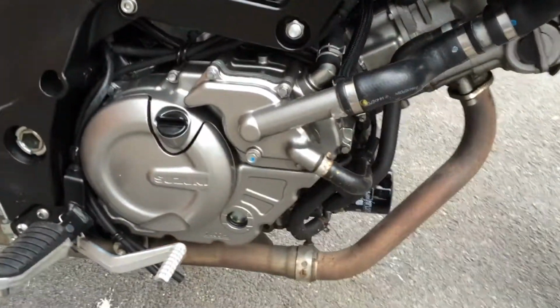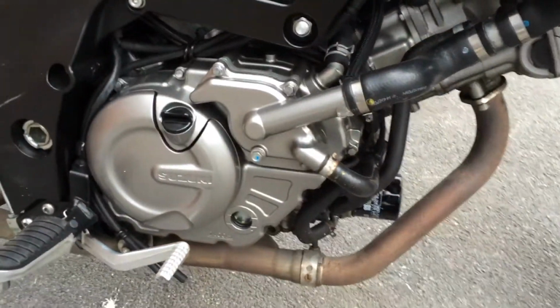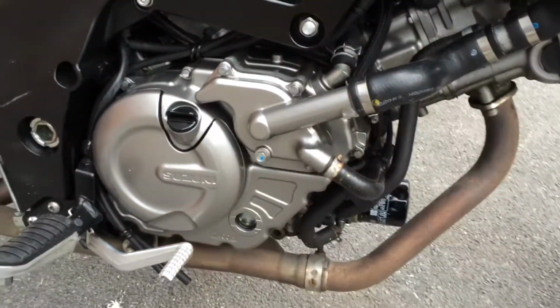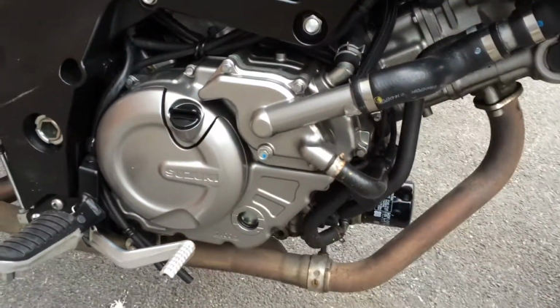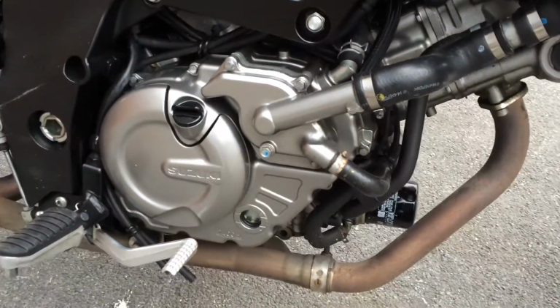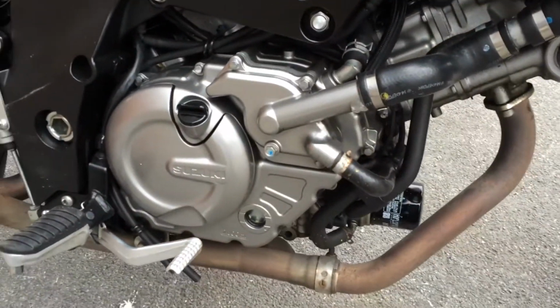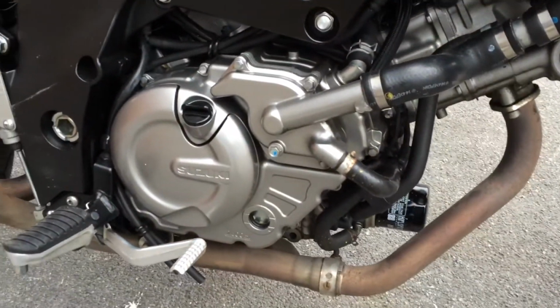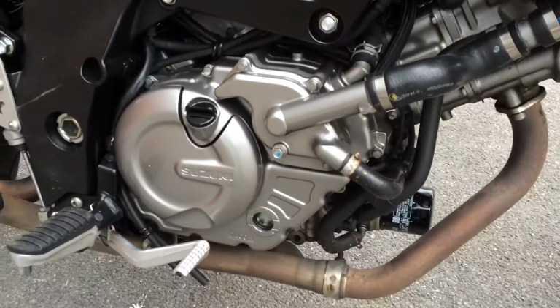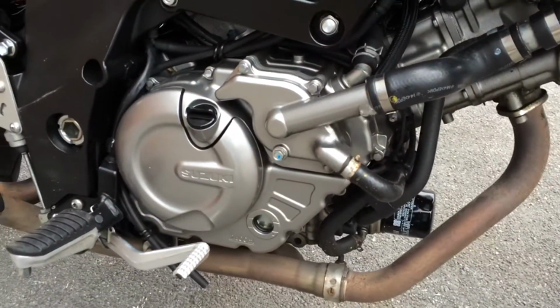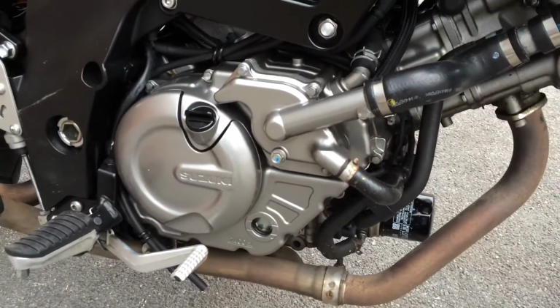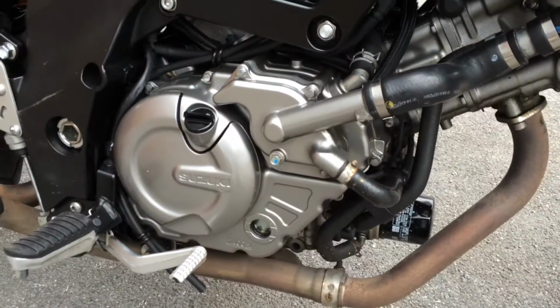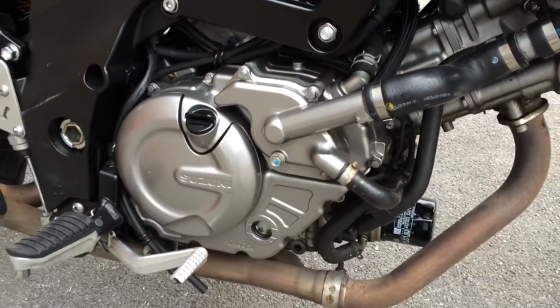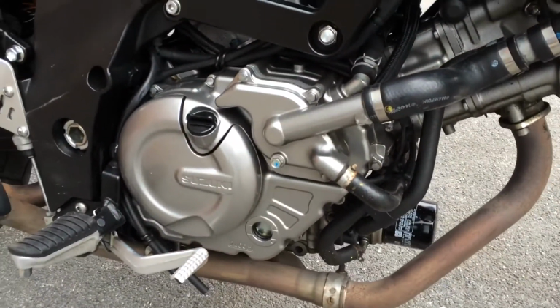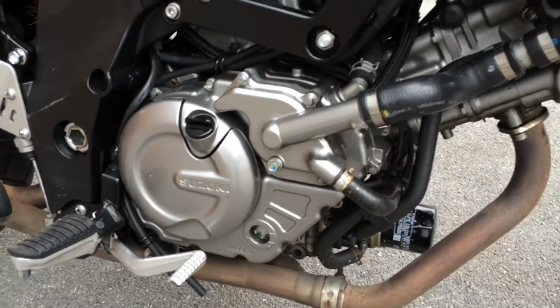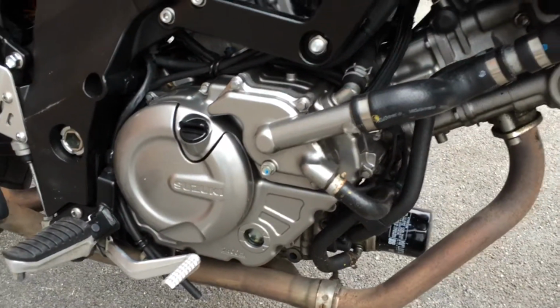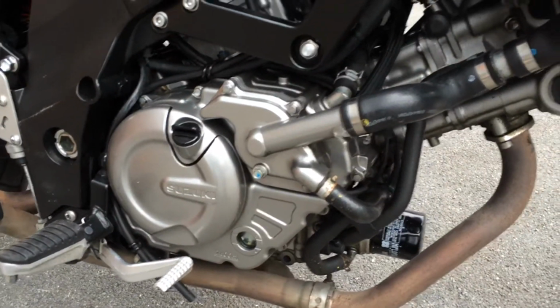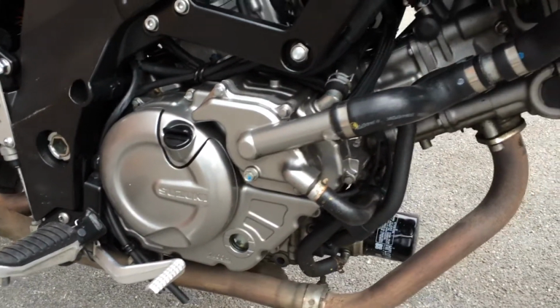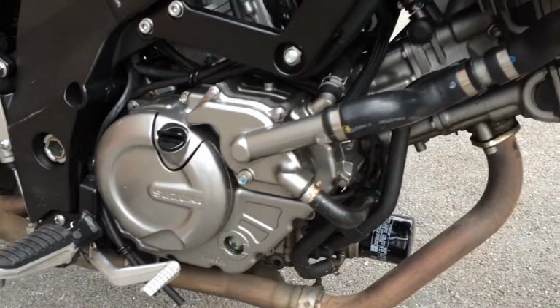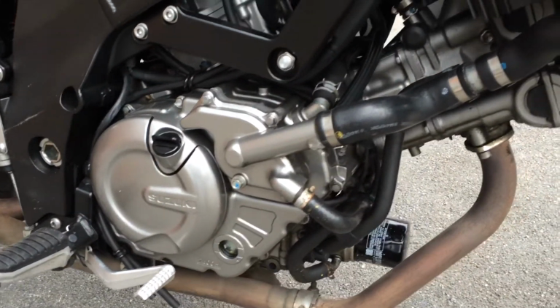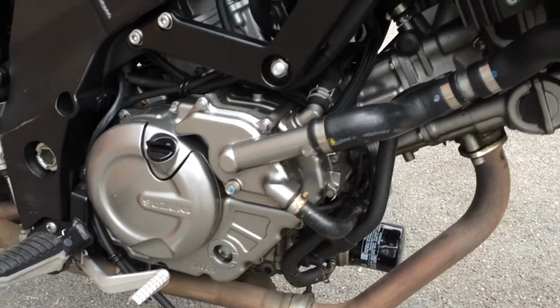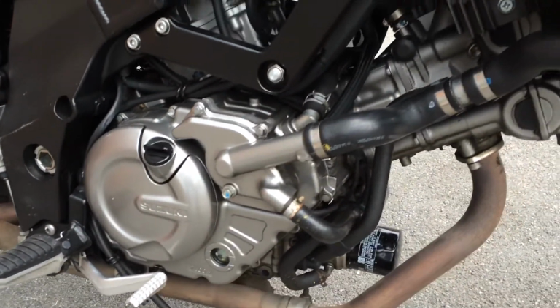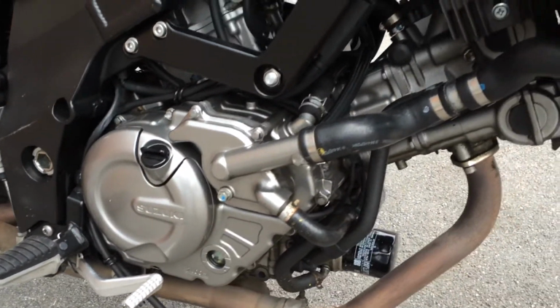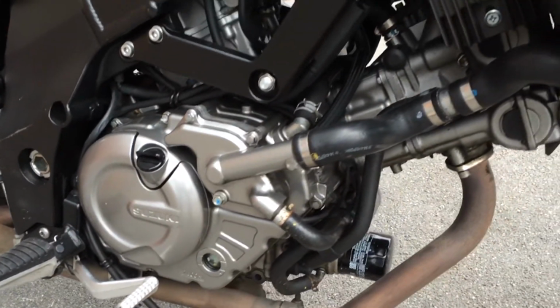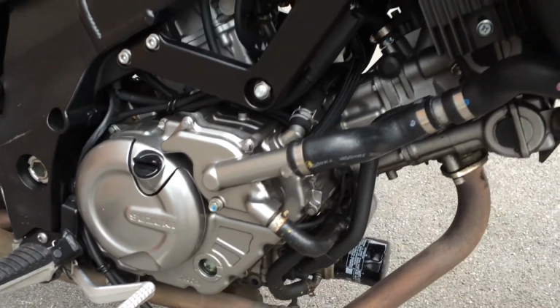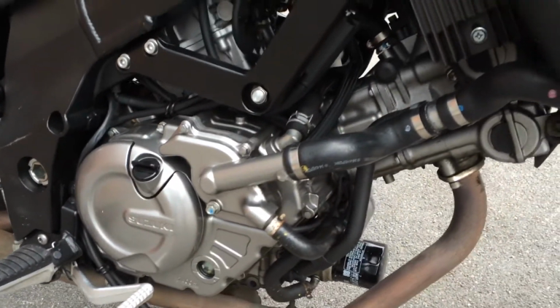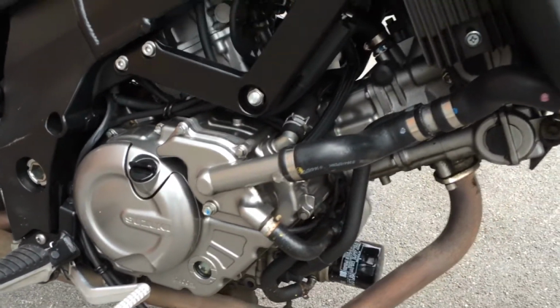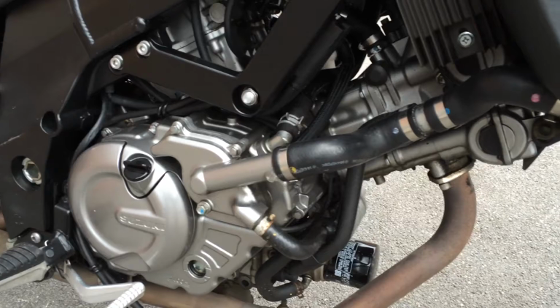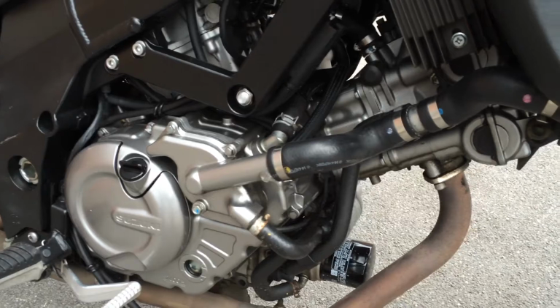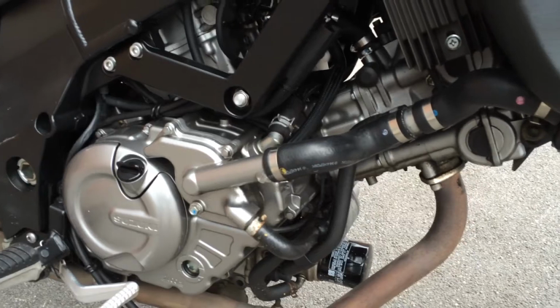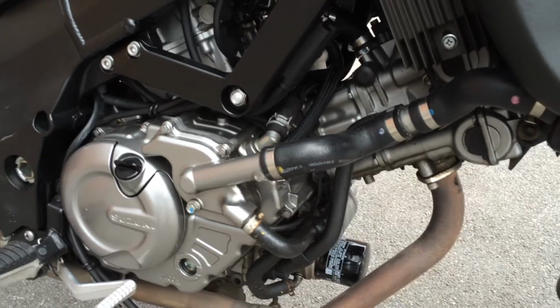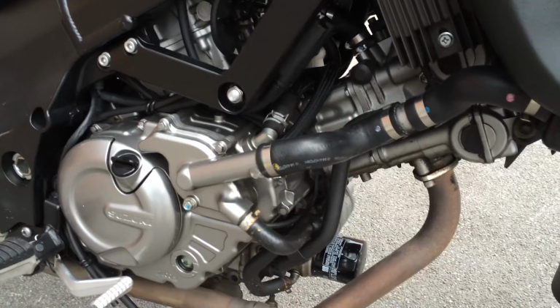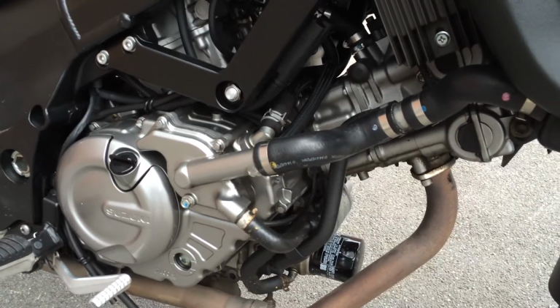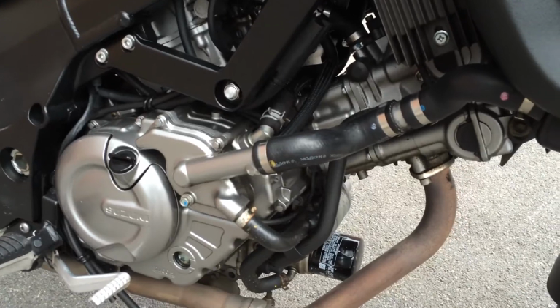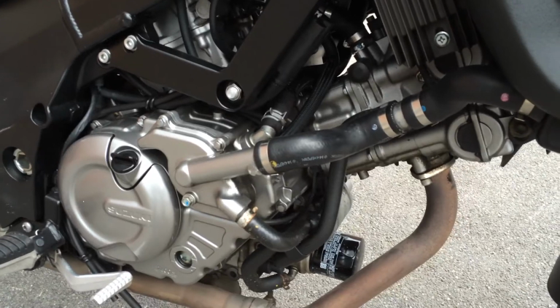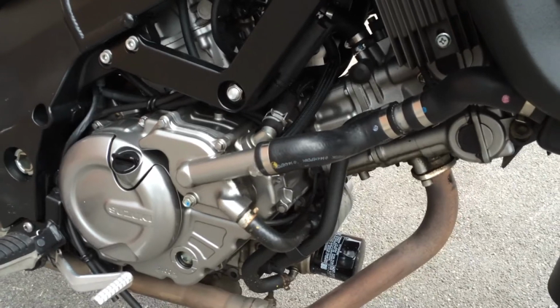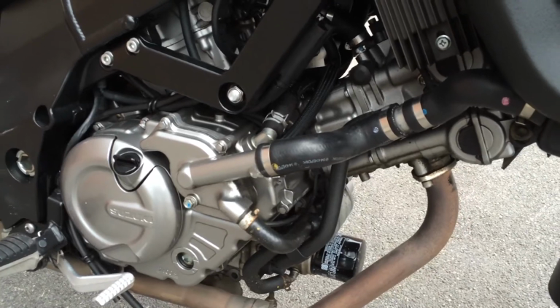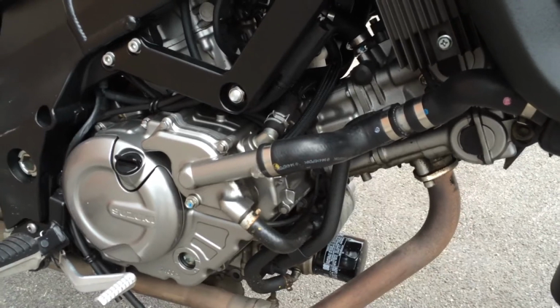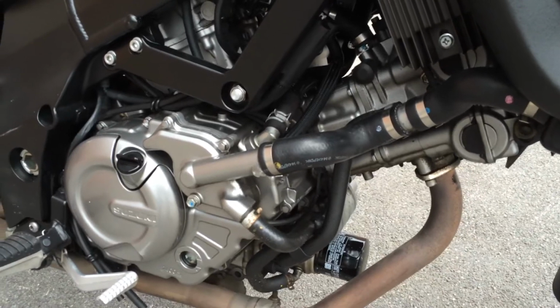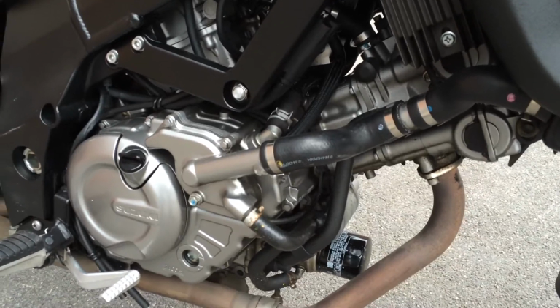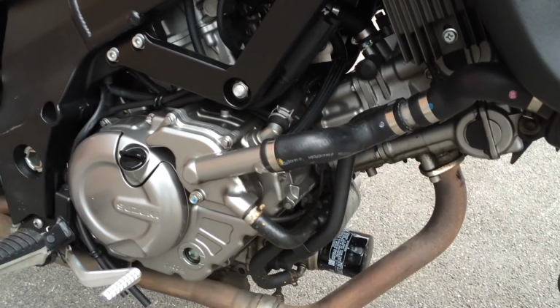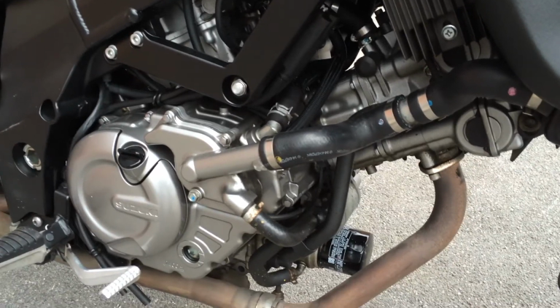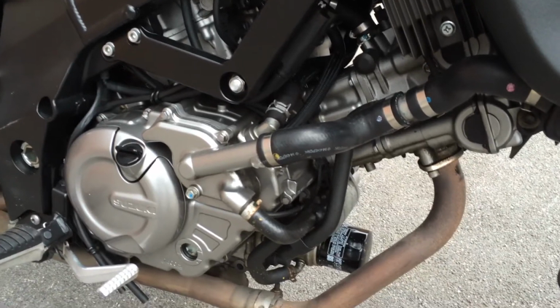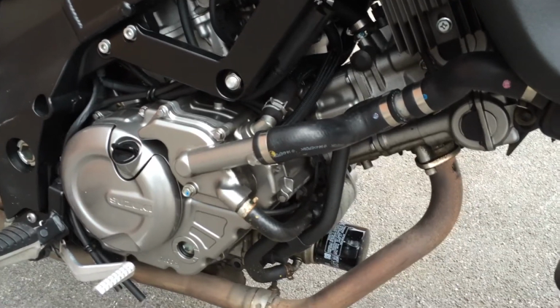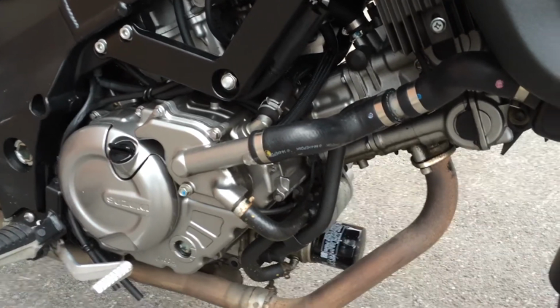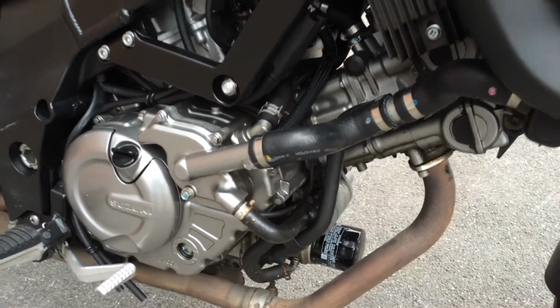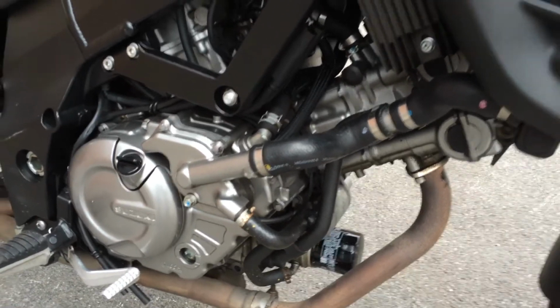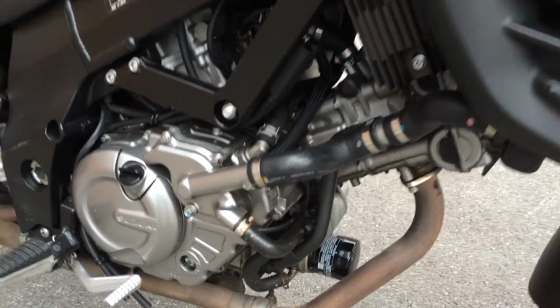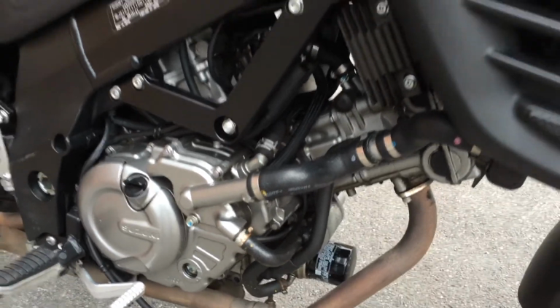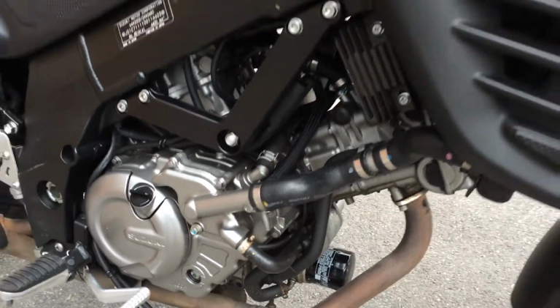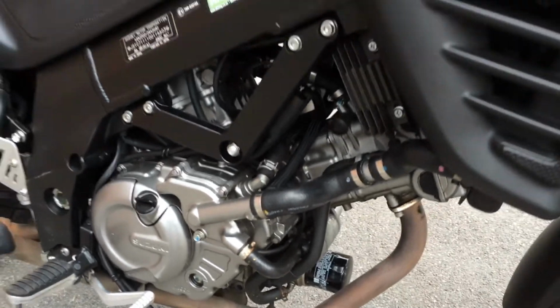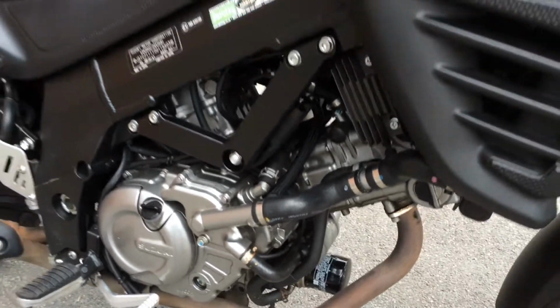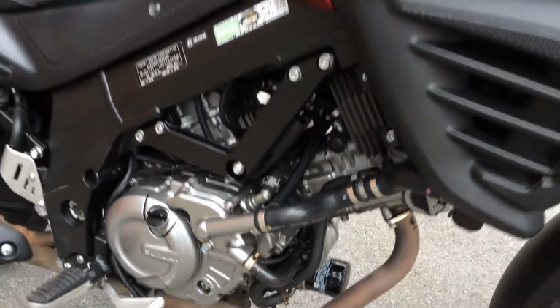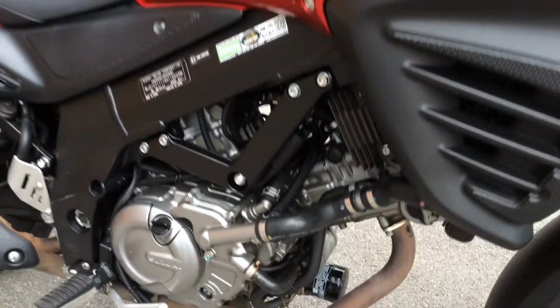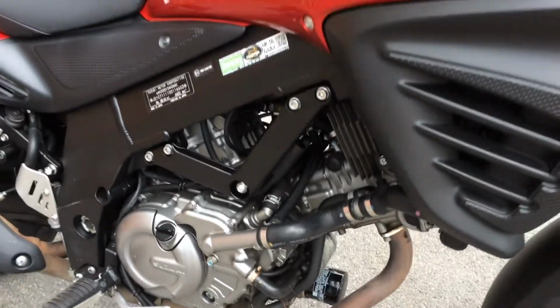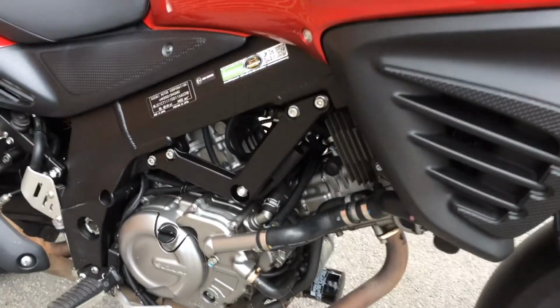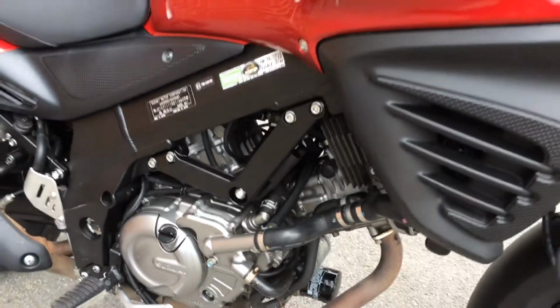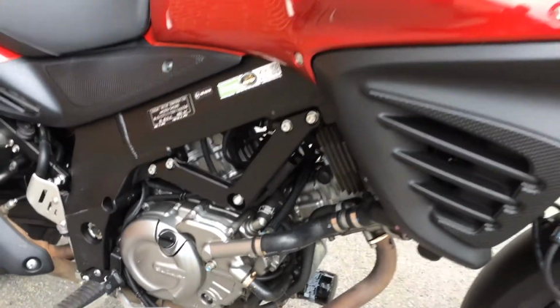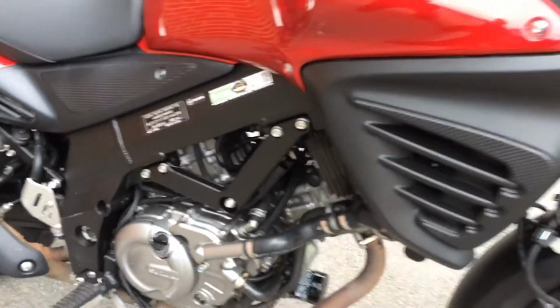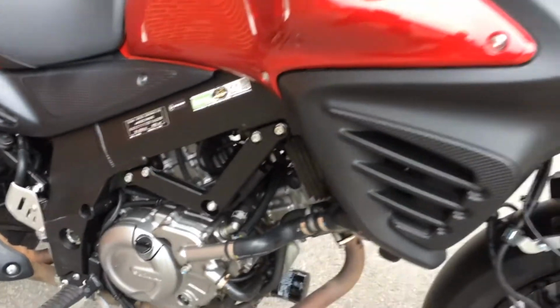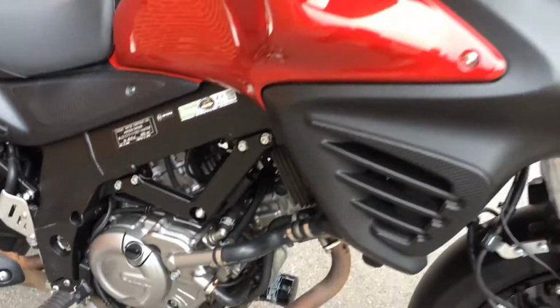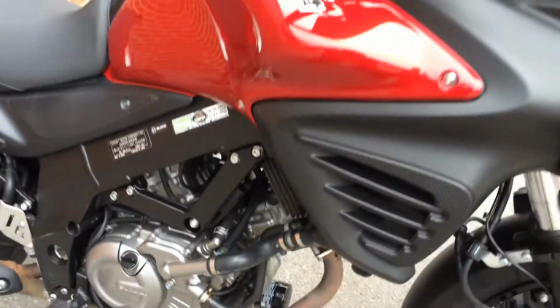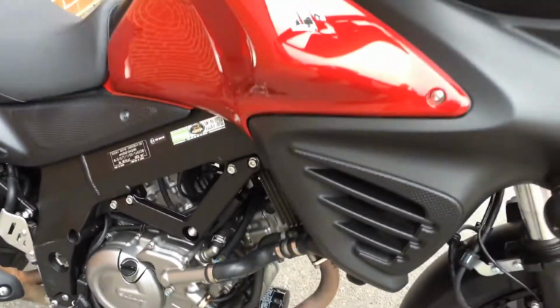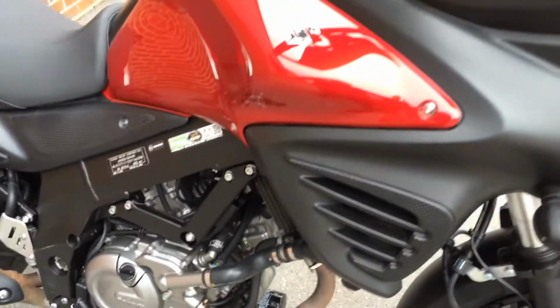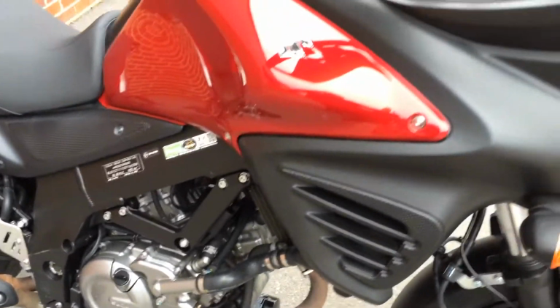Trying to get in close here in and around the engine — you can see there's not much there that you can pick faults with.